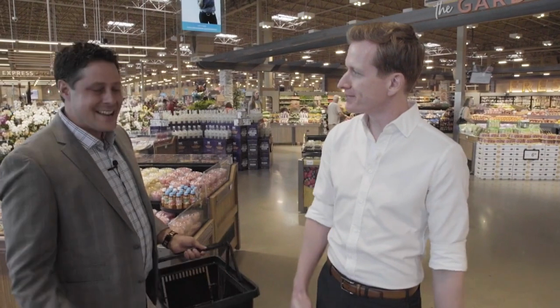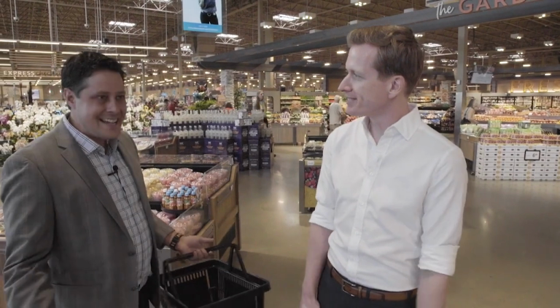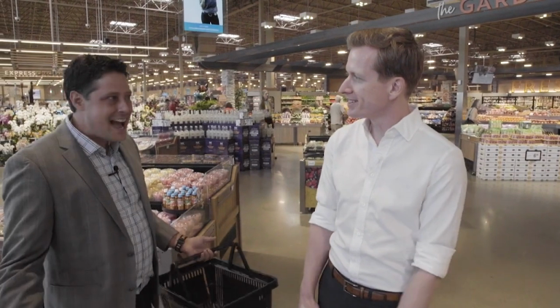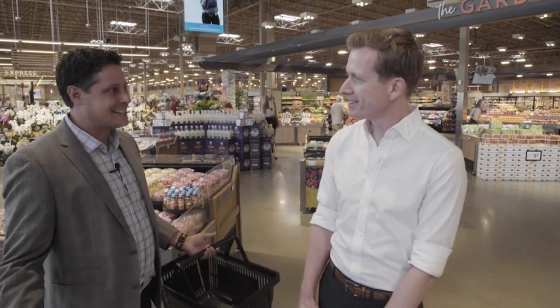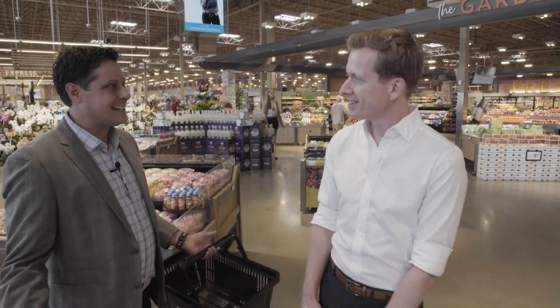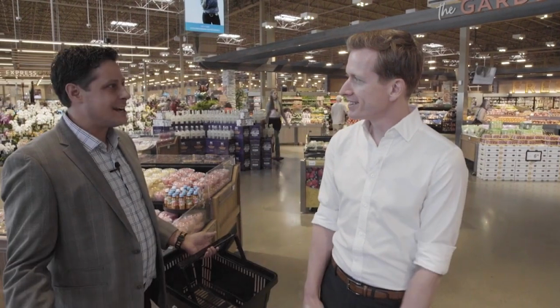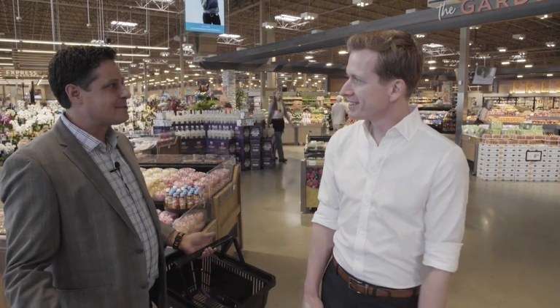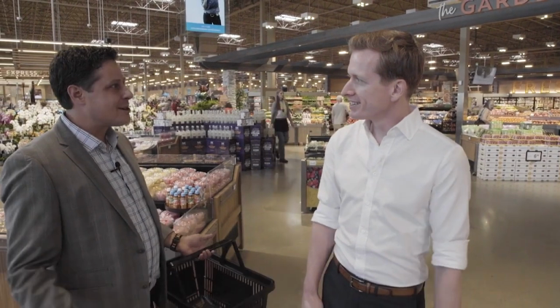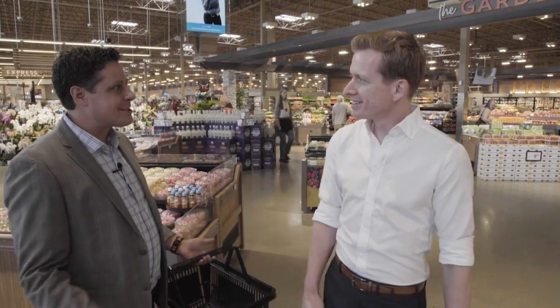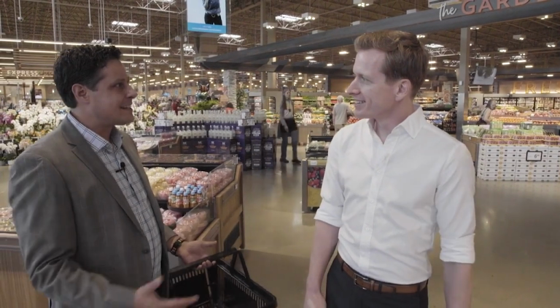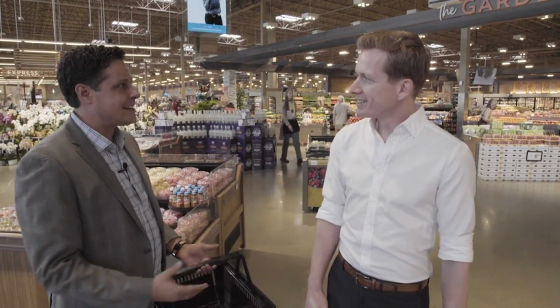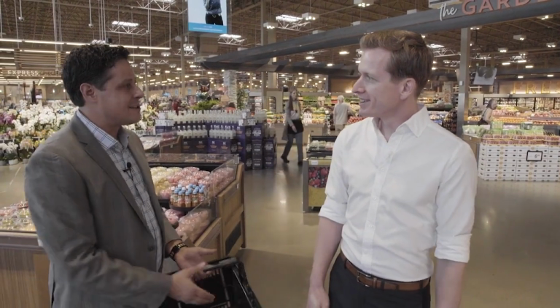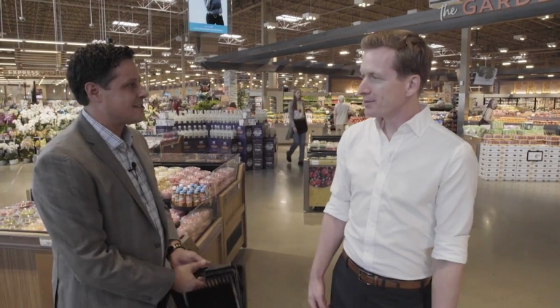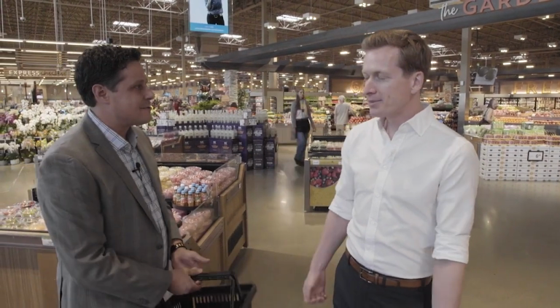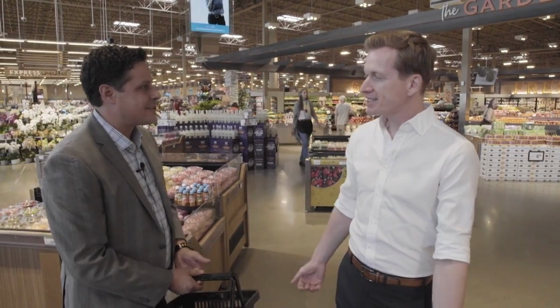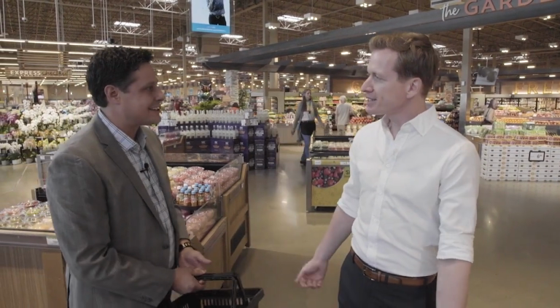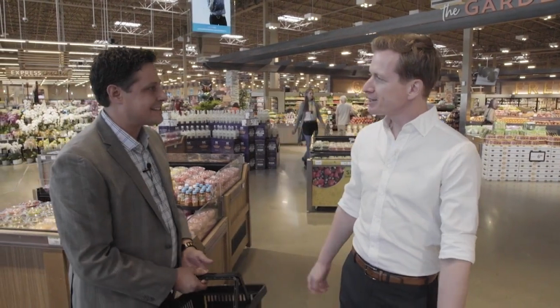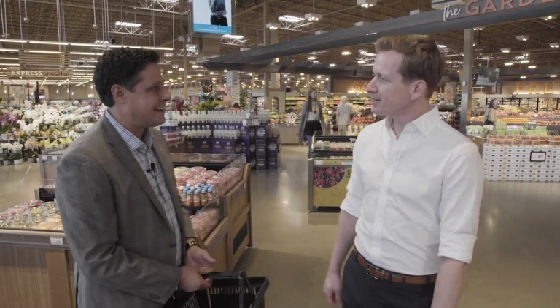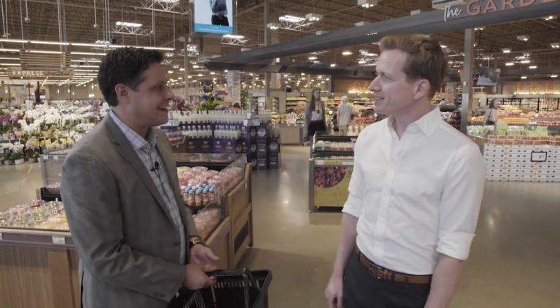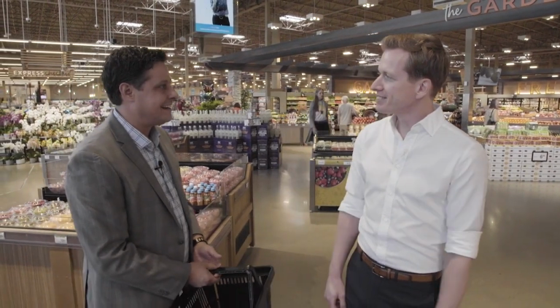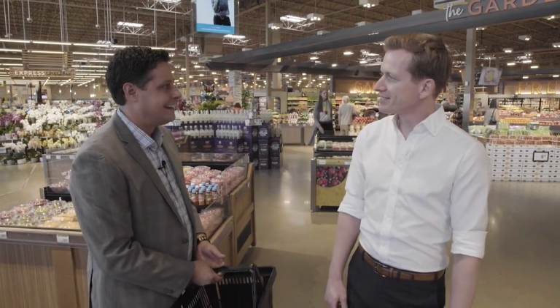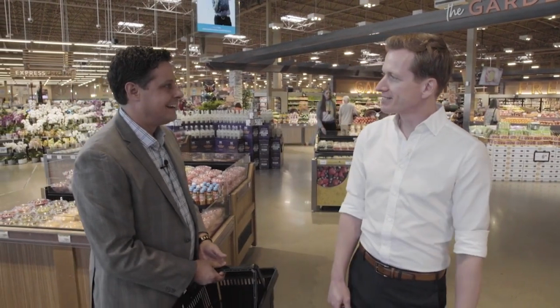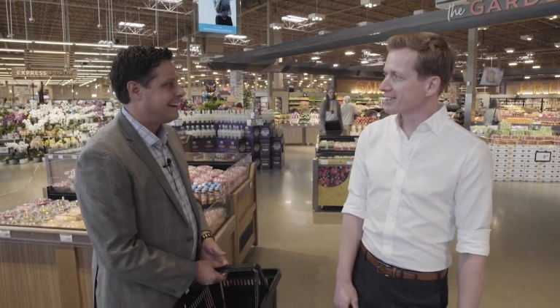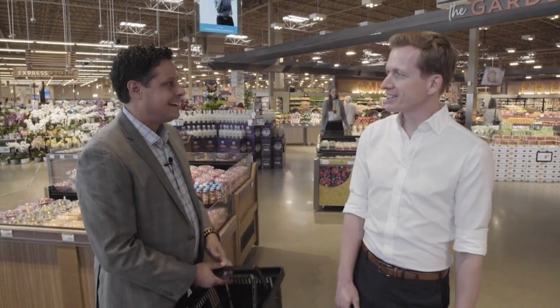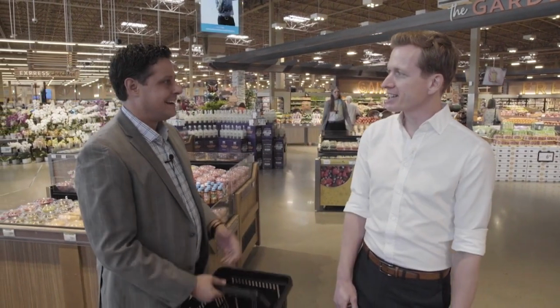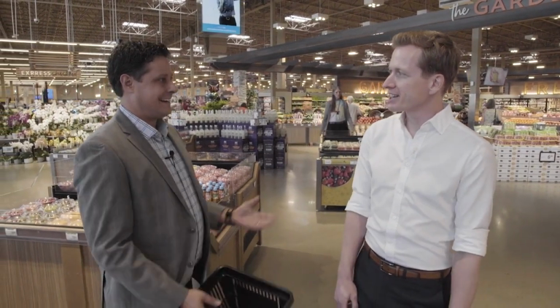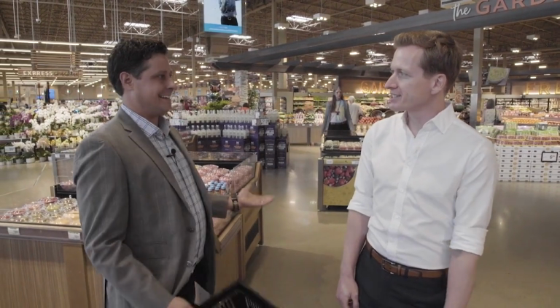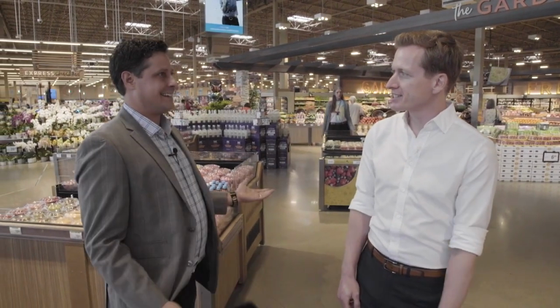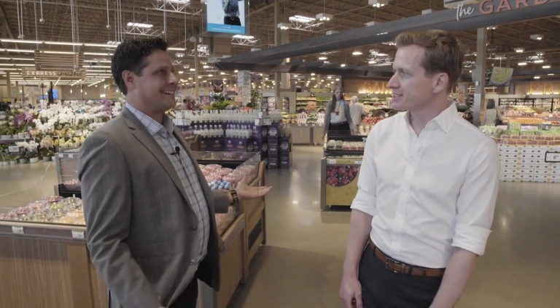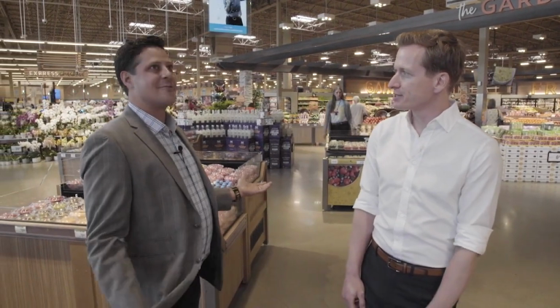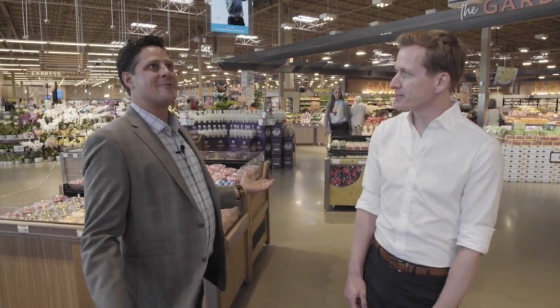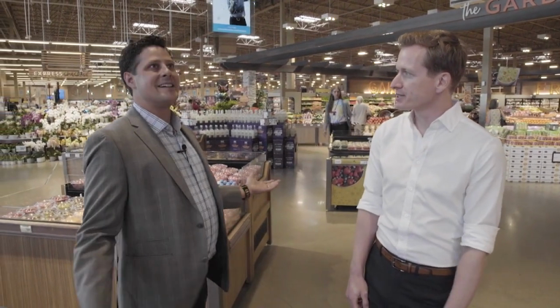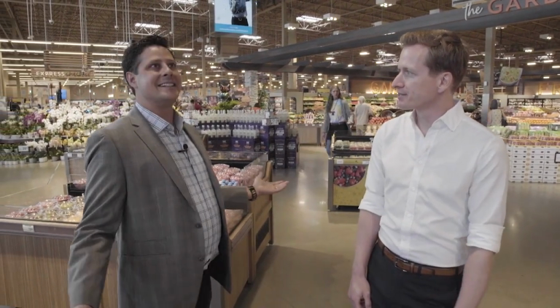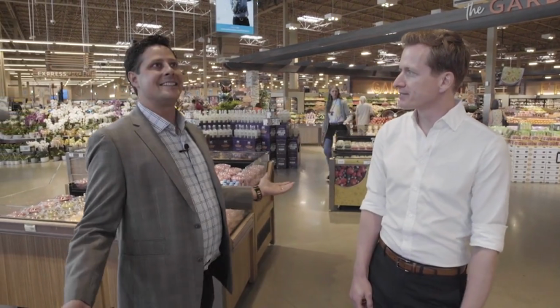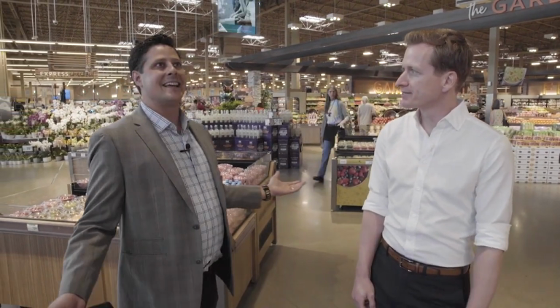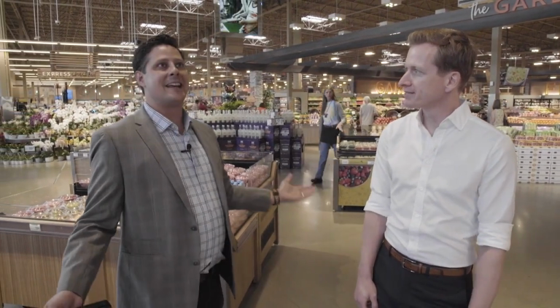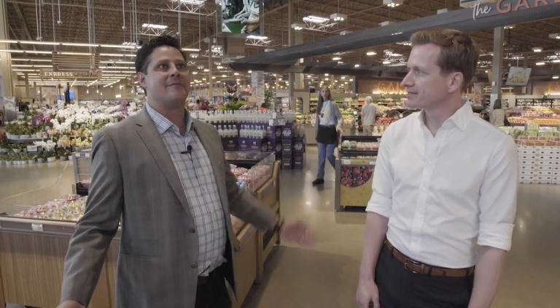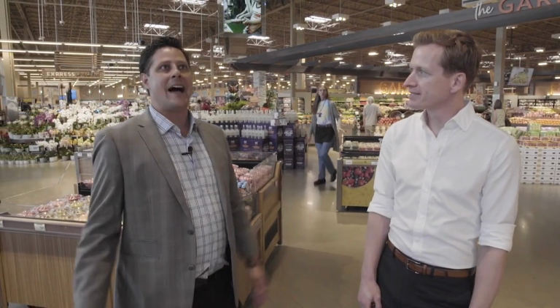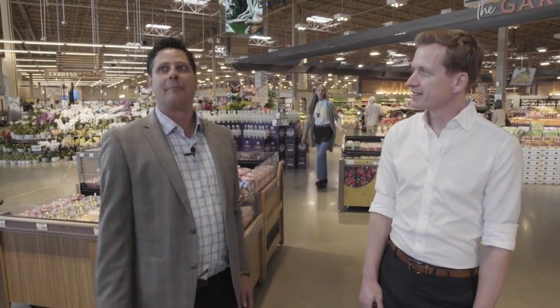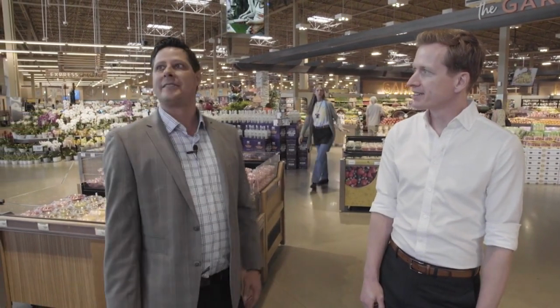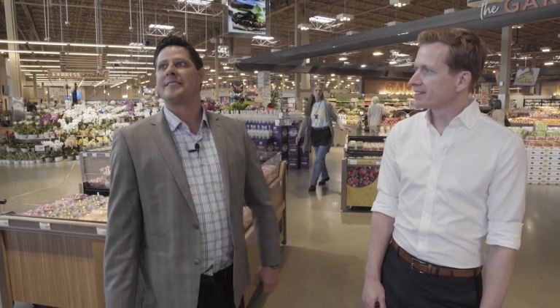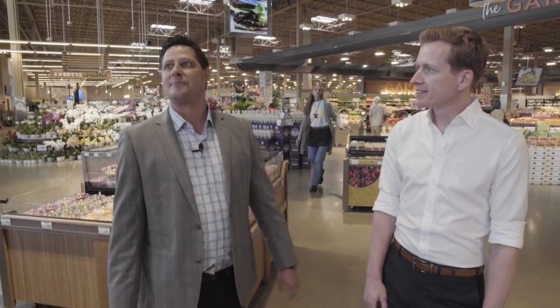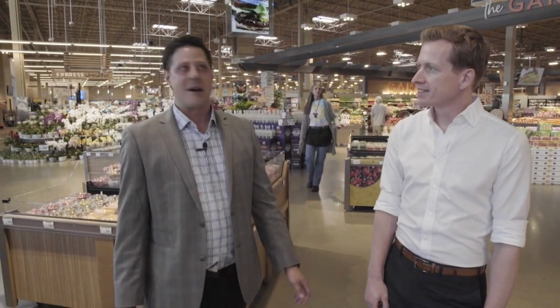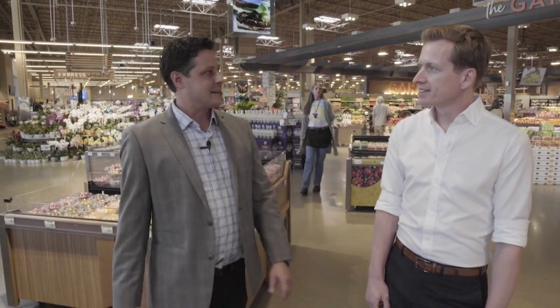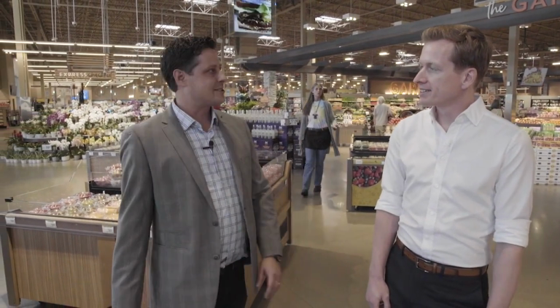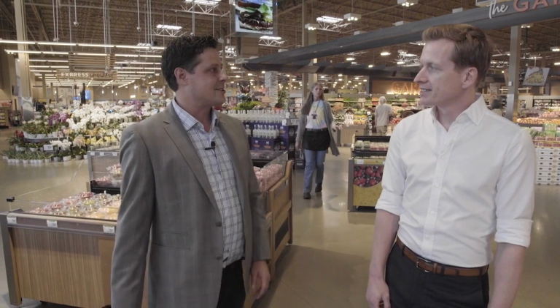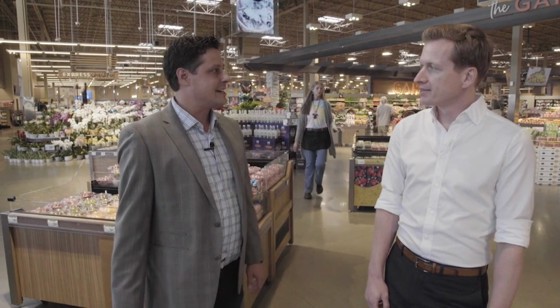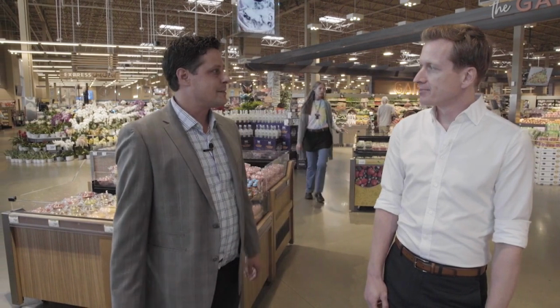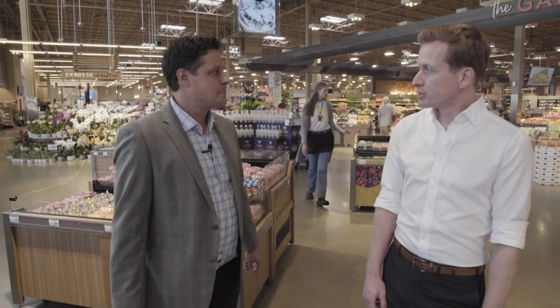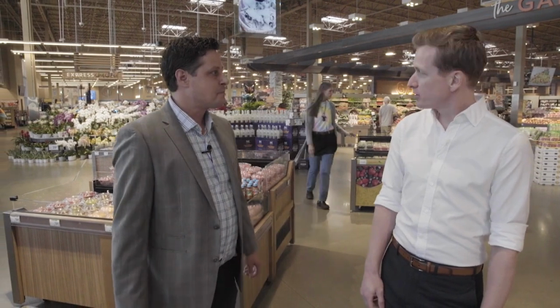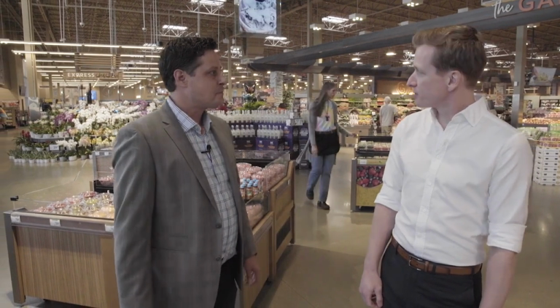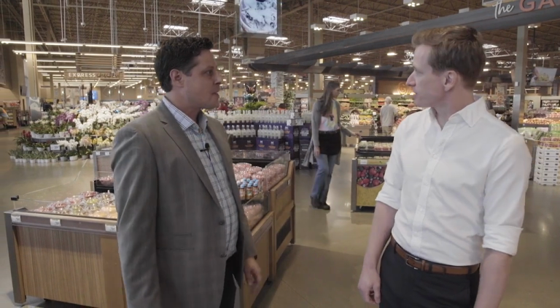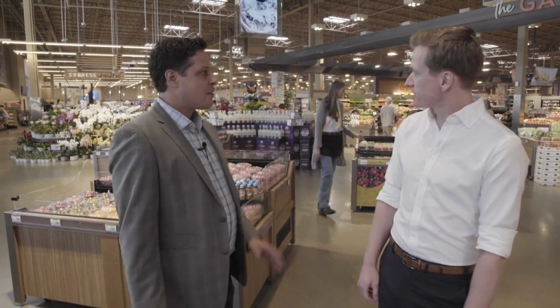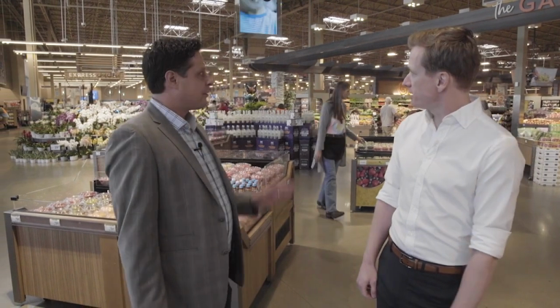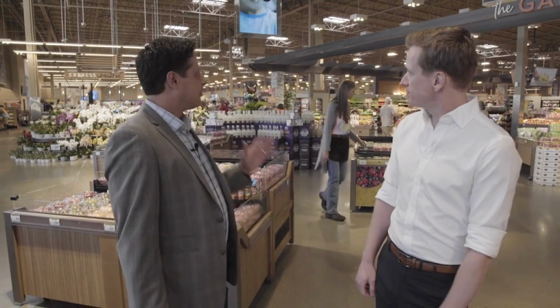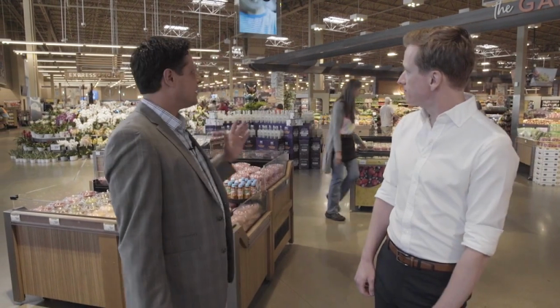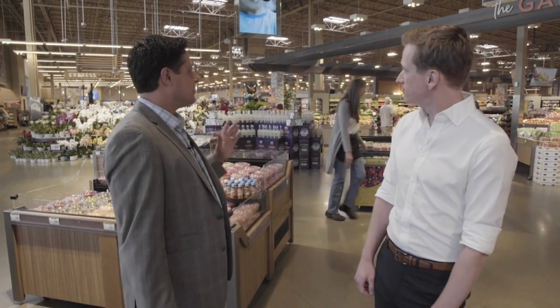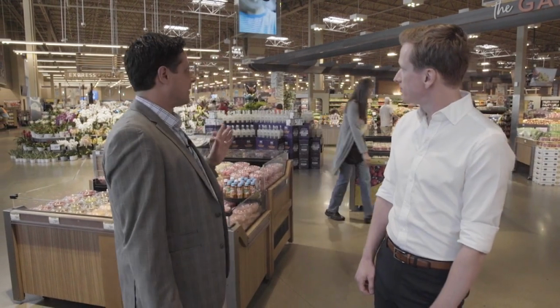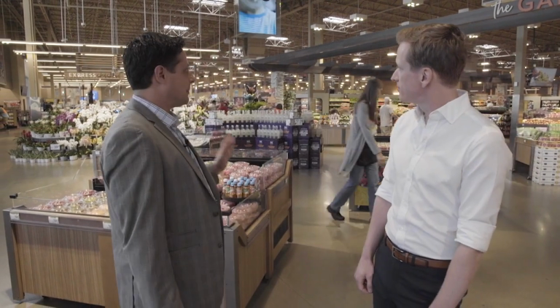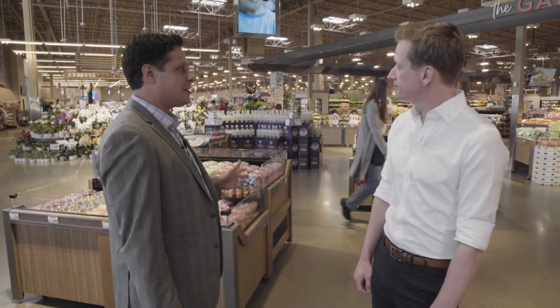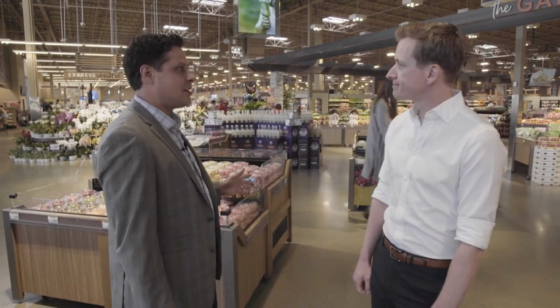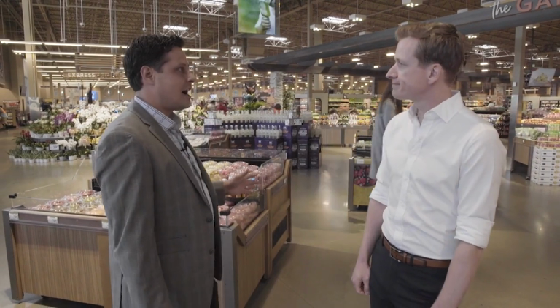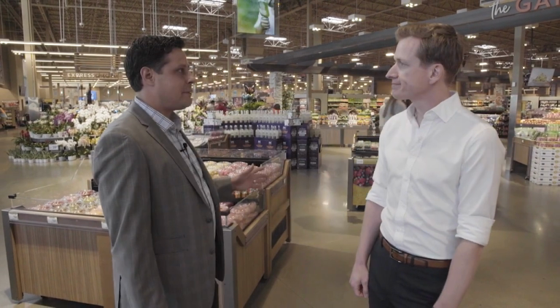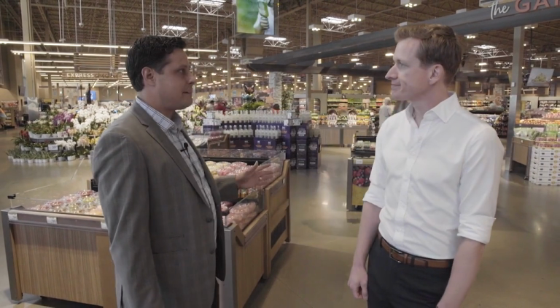Fantastic. I'm so excited that you're here with us today. I'm really excited to see the store inside of Albertsons Market Street. We're going to do a little bit of shopping.